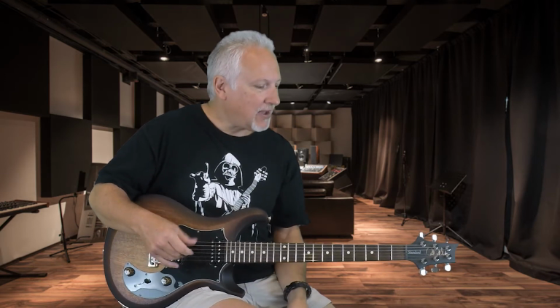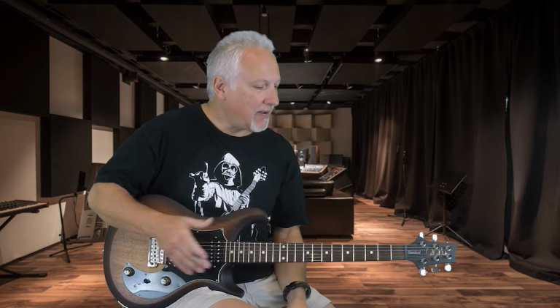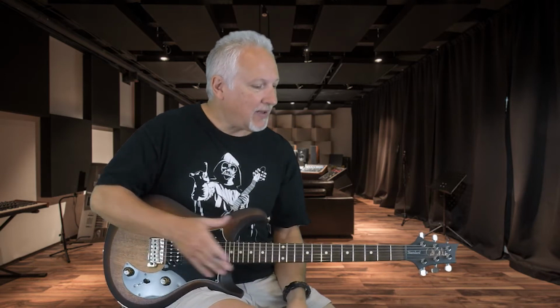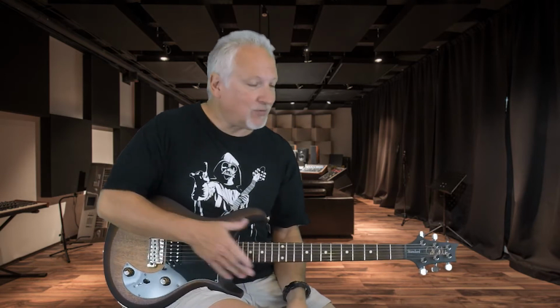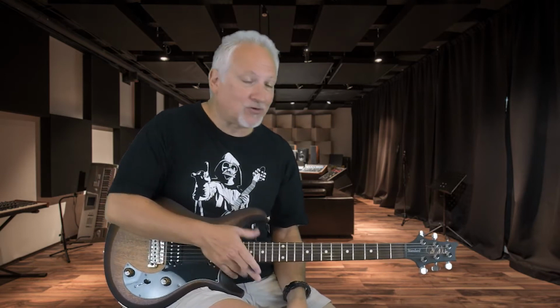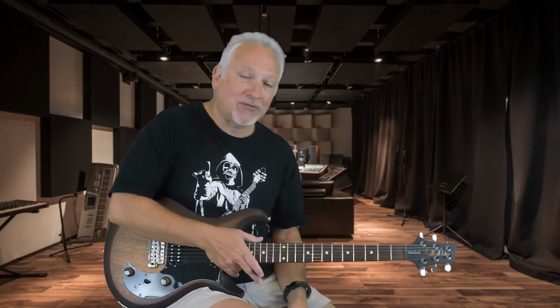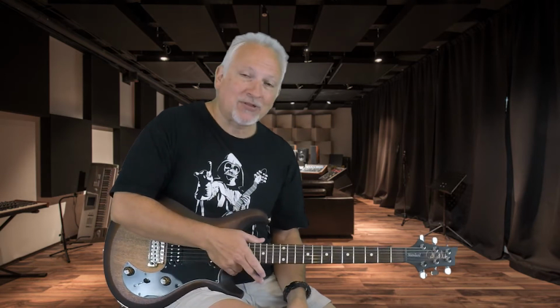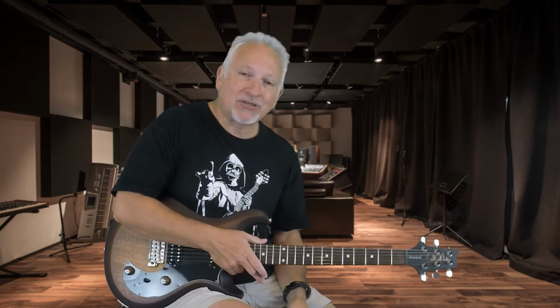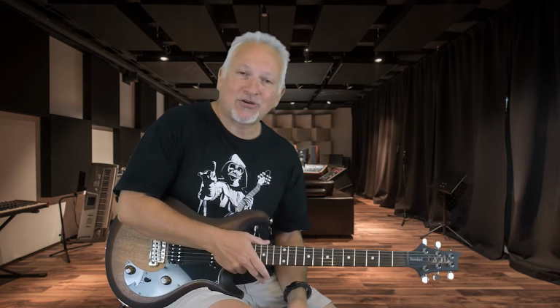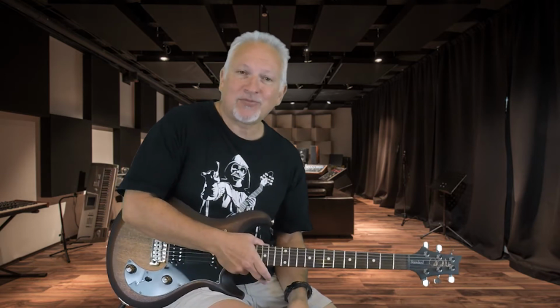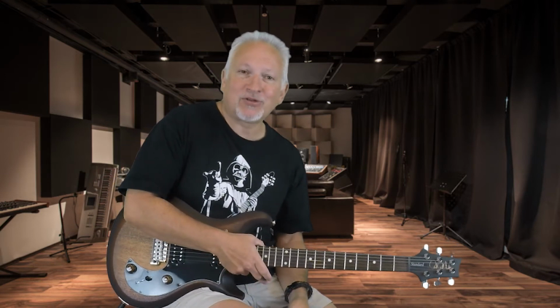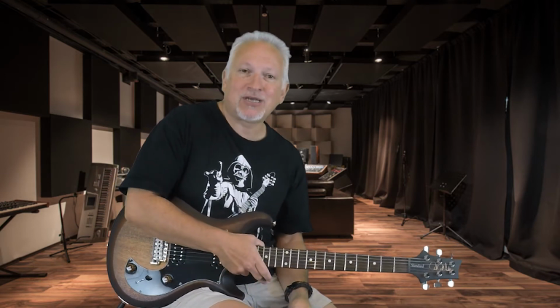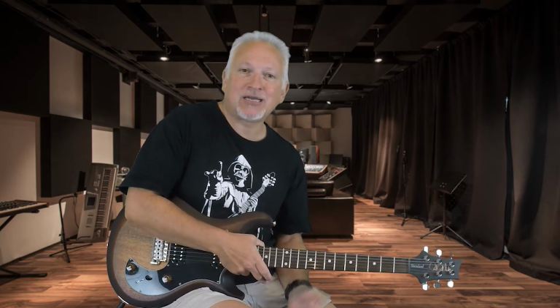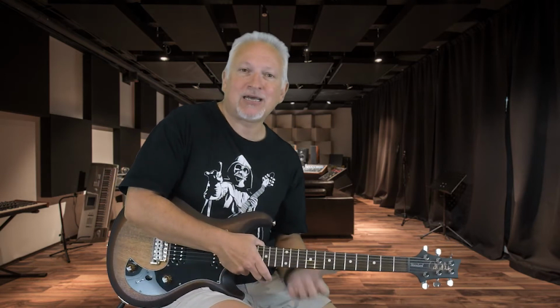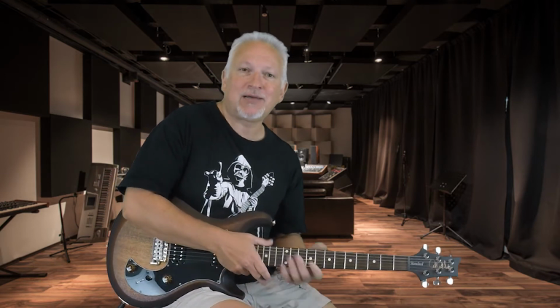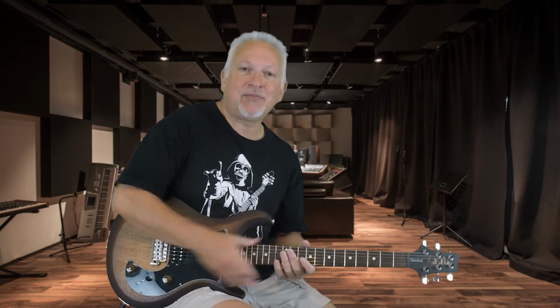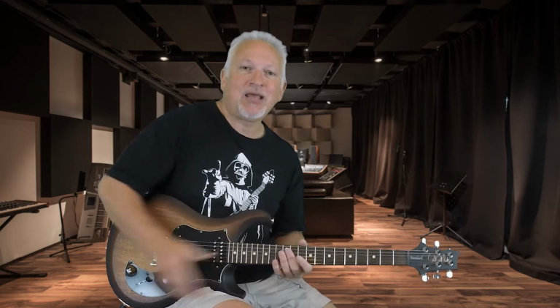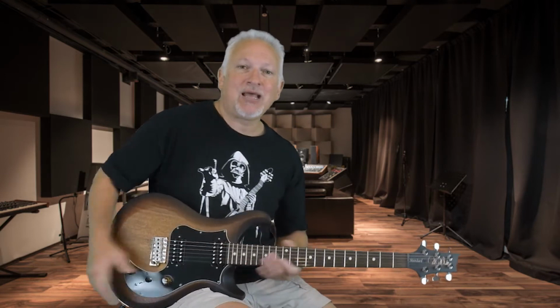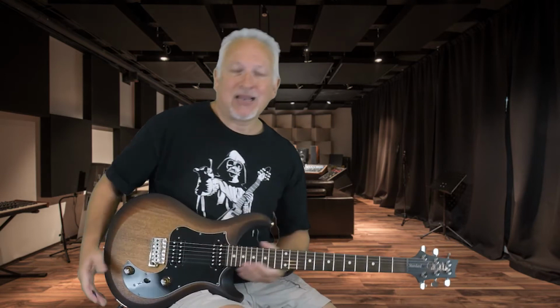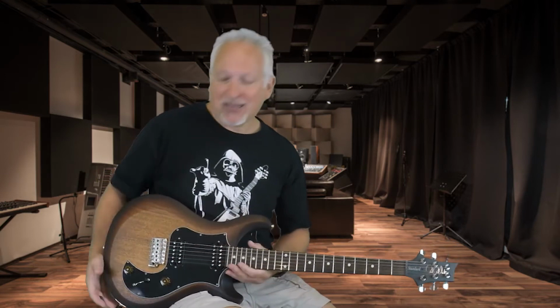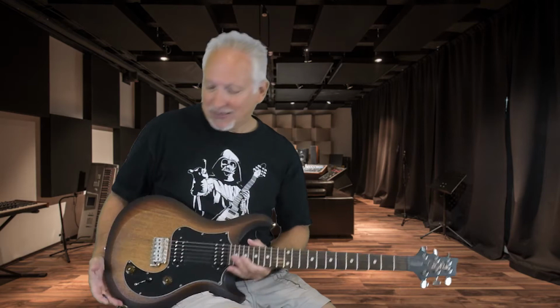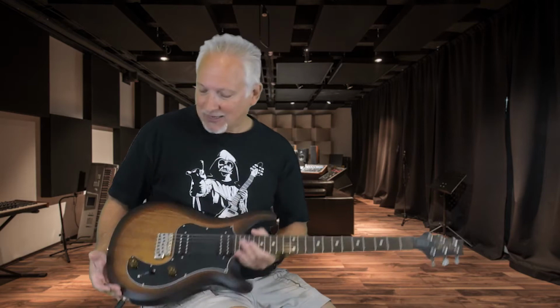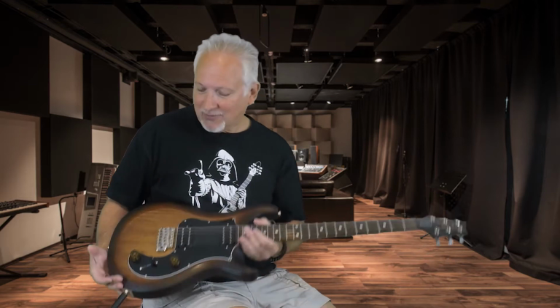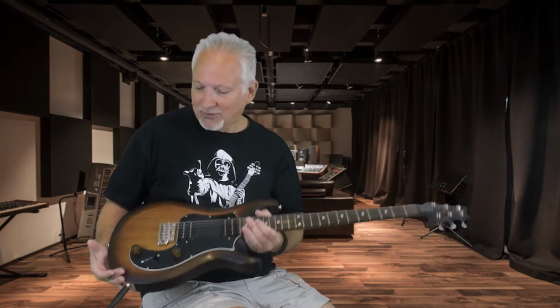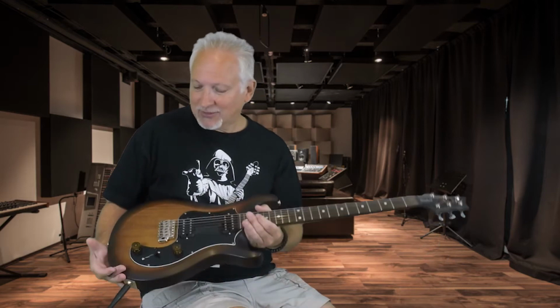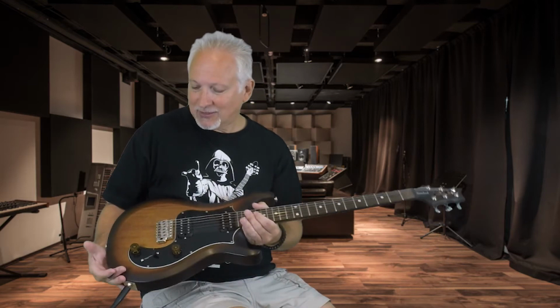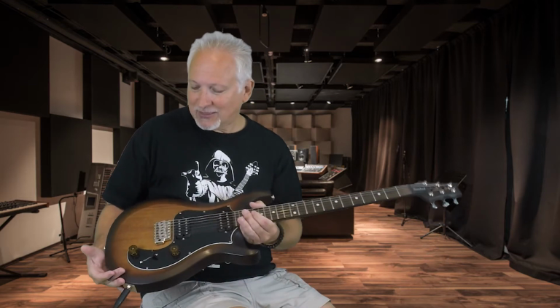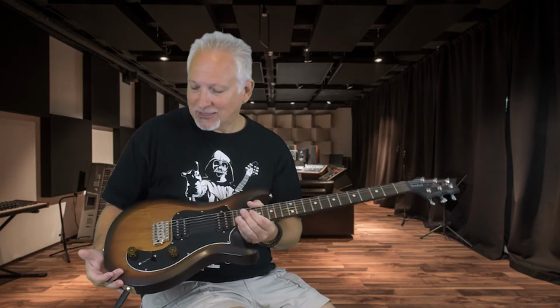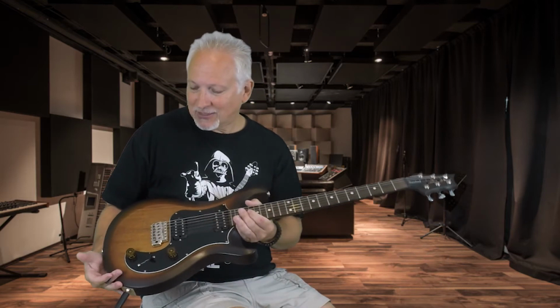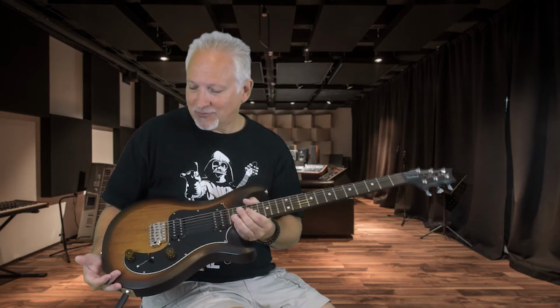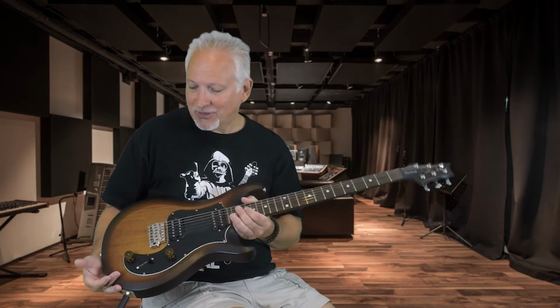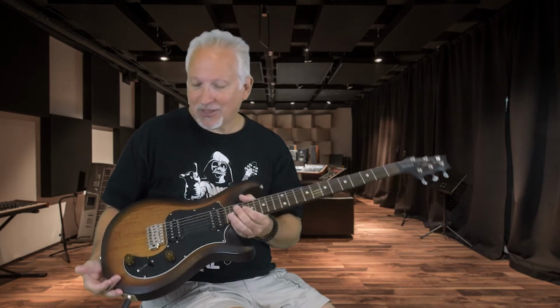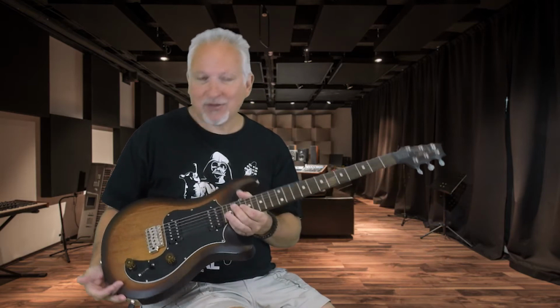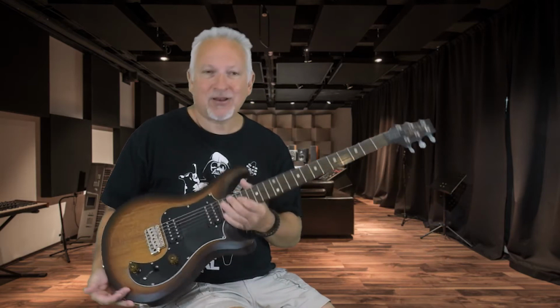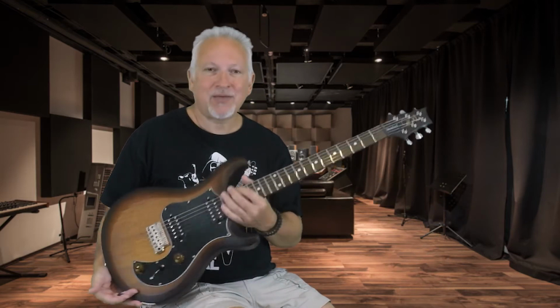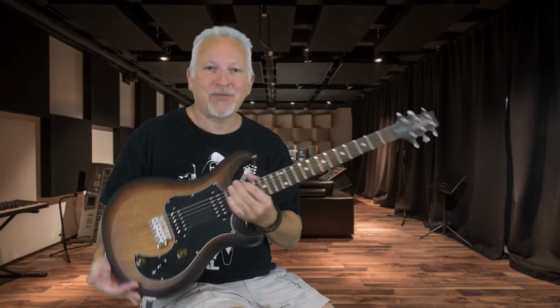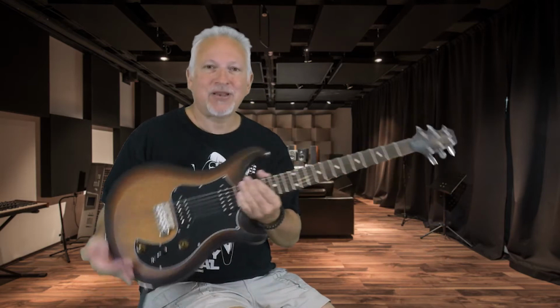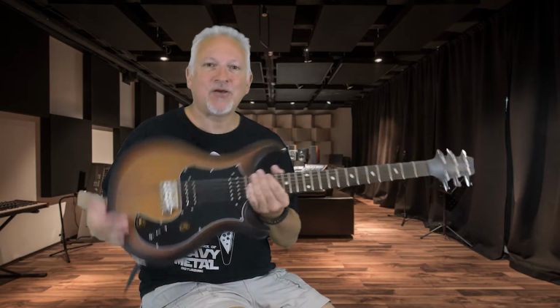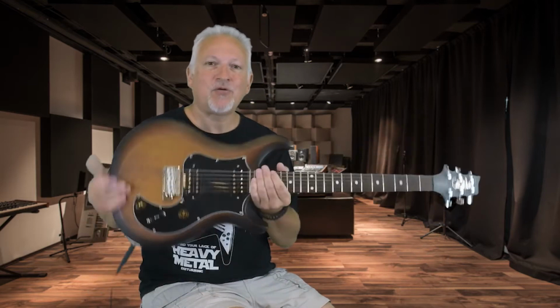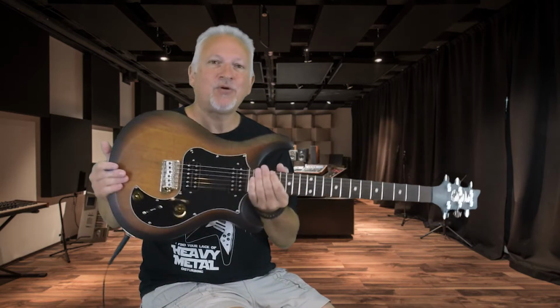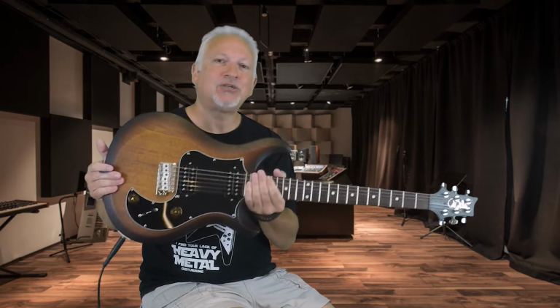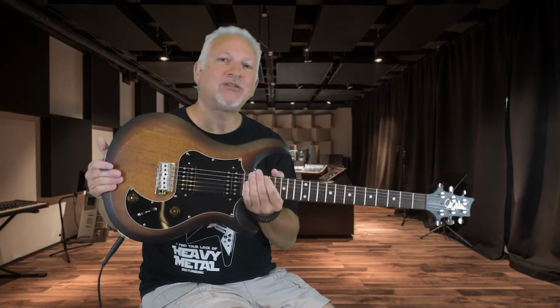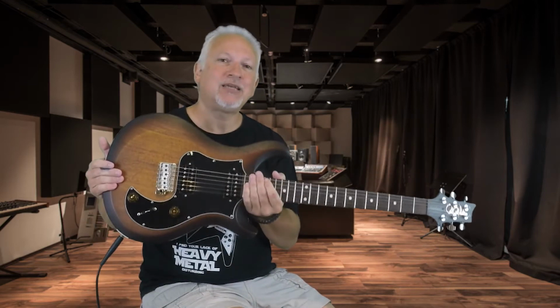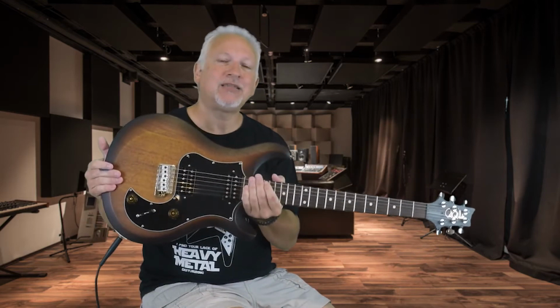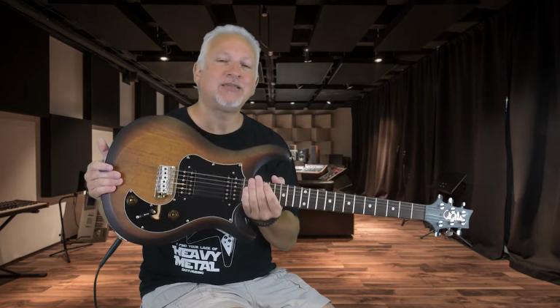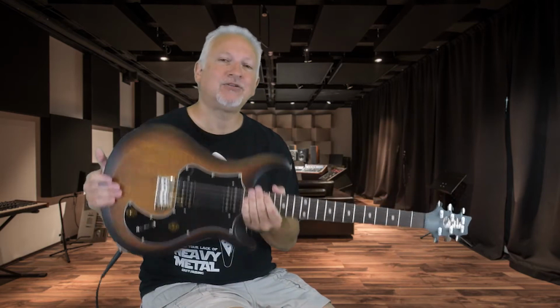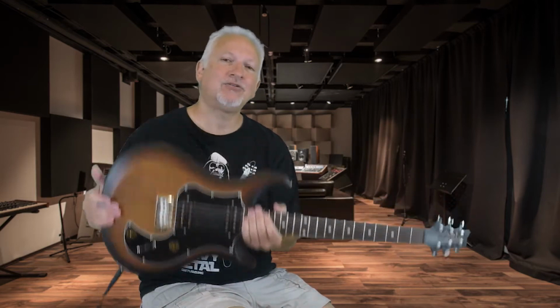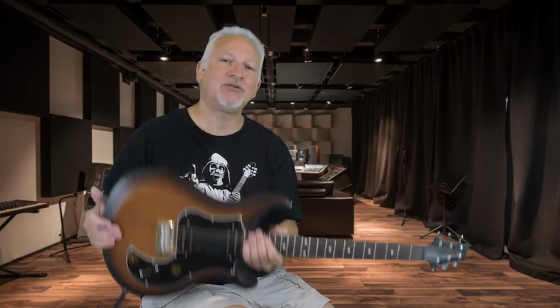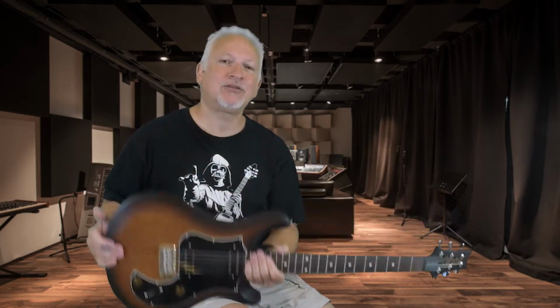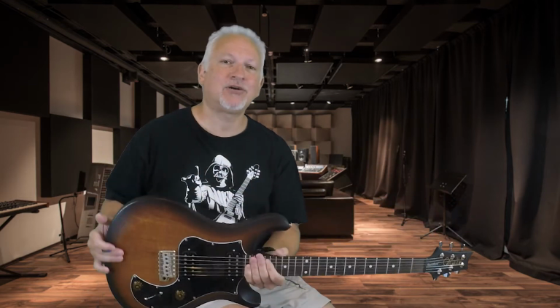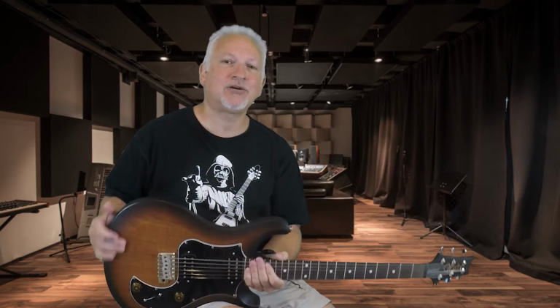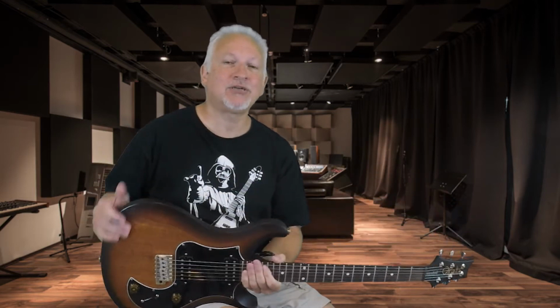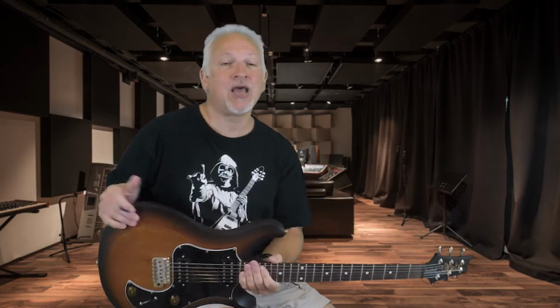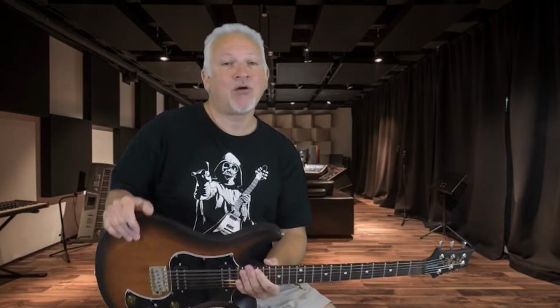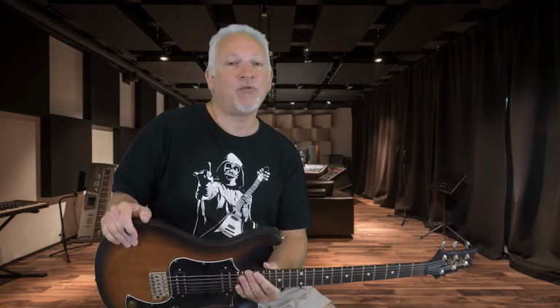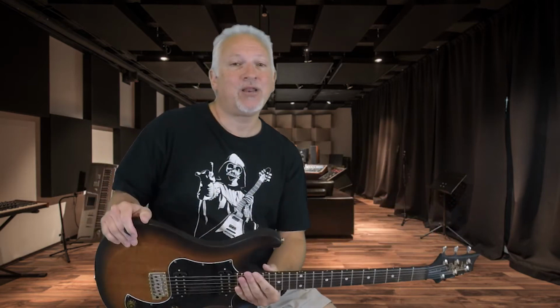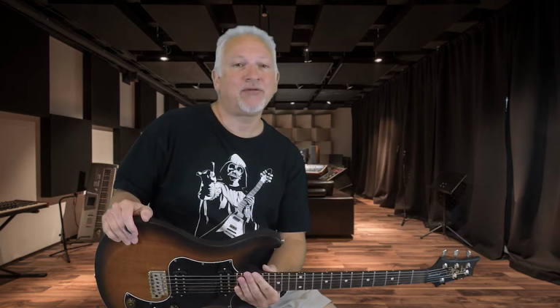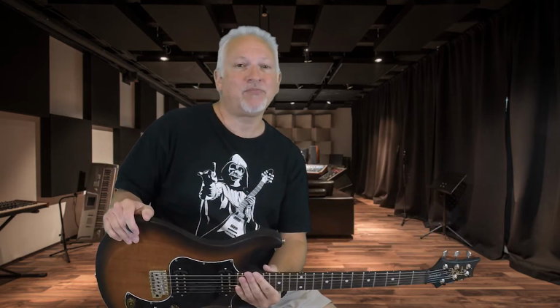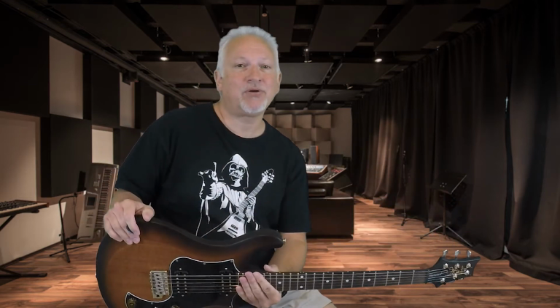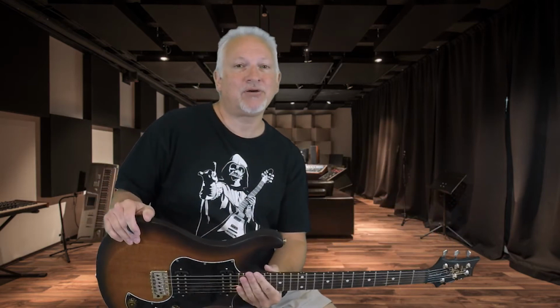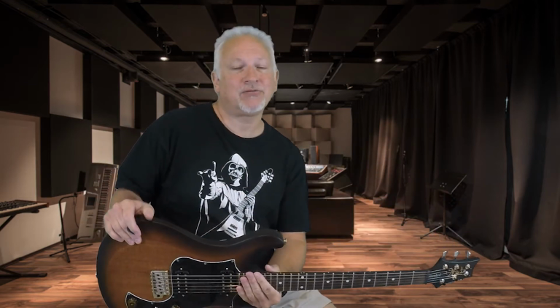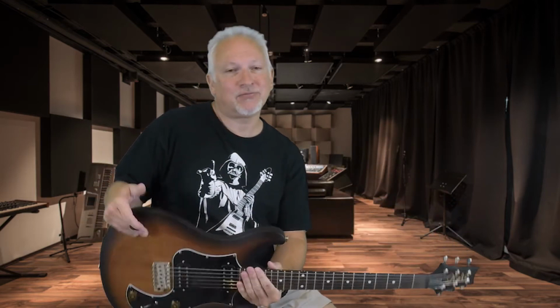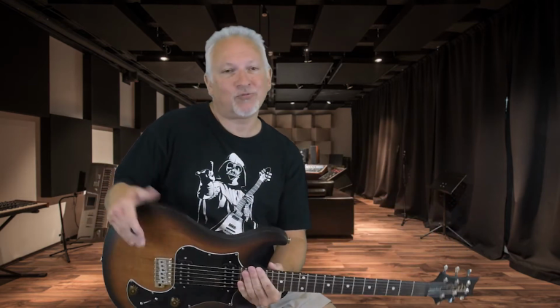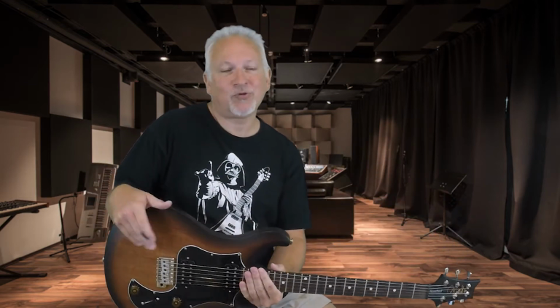I'm Trent with Guitarnival.com. Leave your comments in the section below and let me know what you think of these two guitars — we love them both.